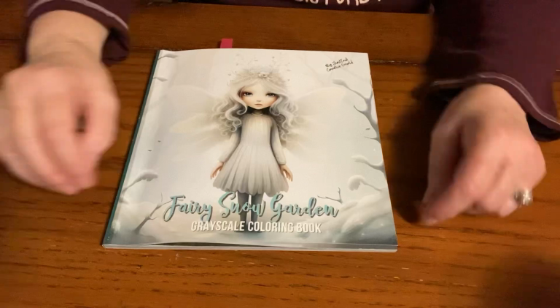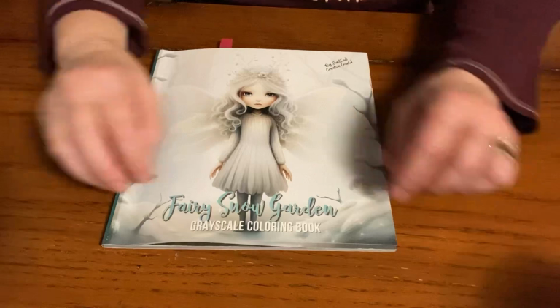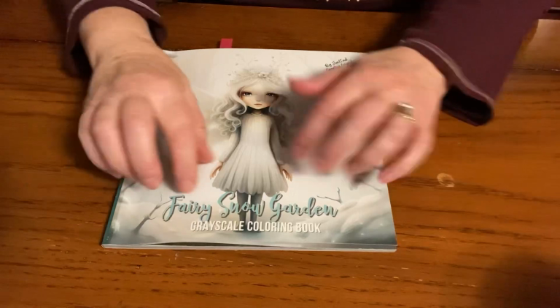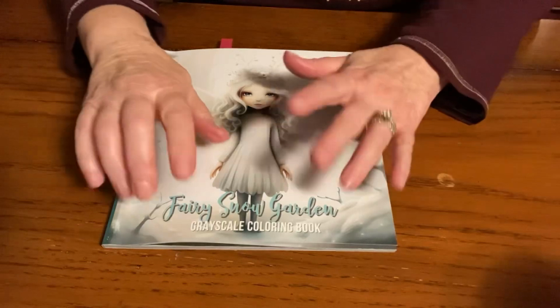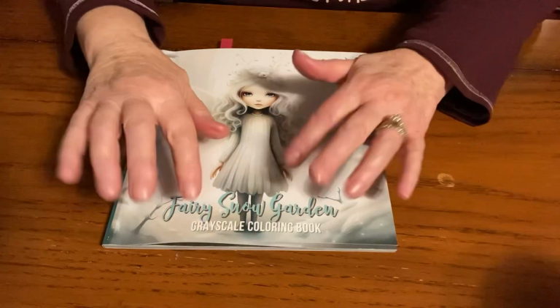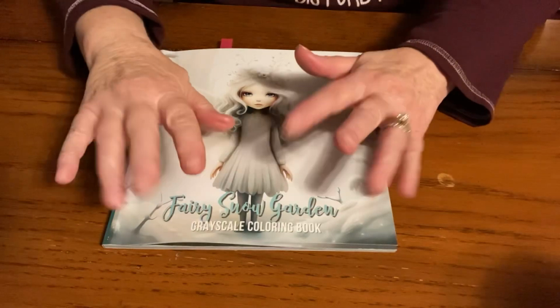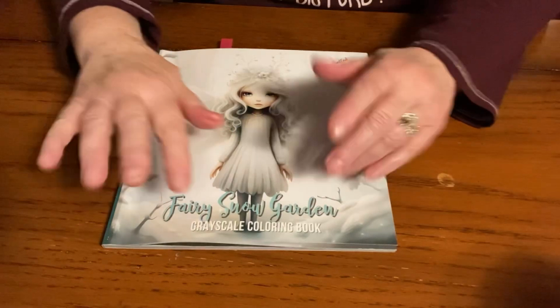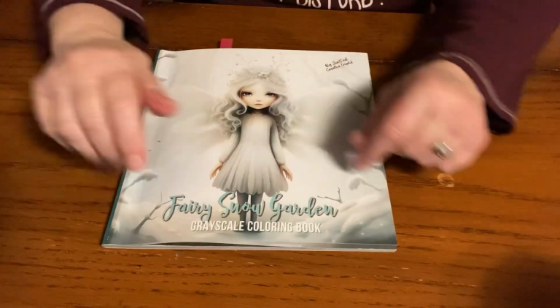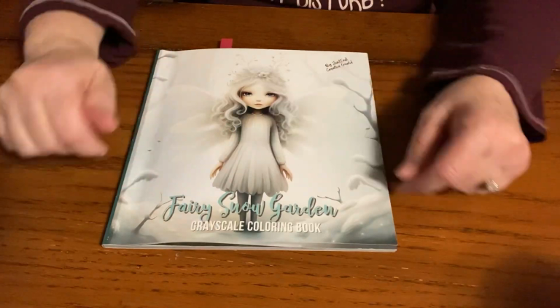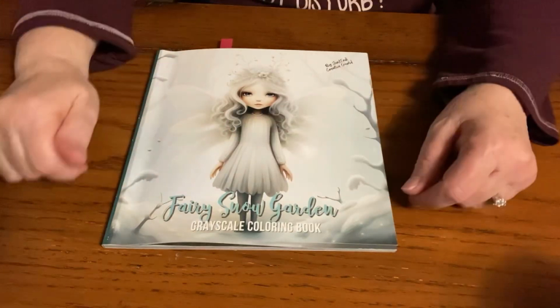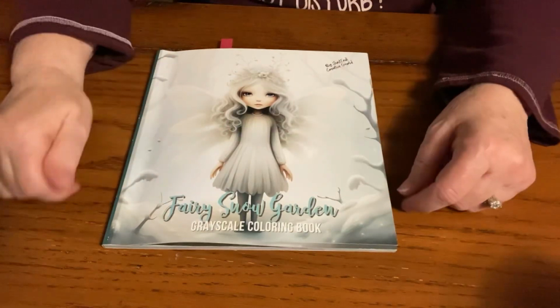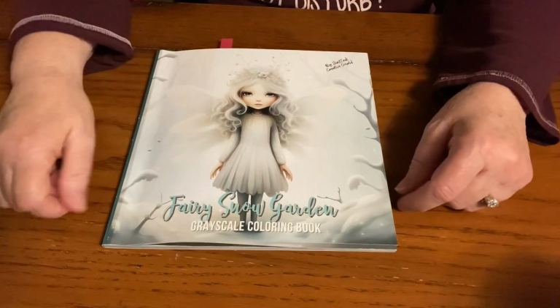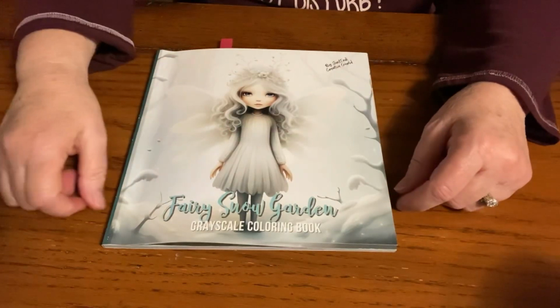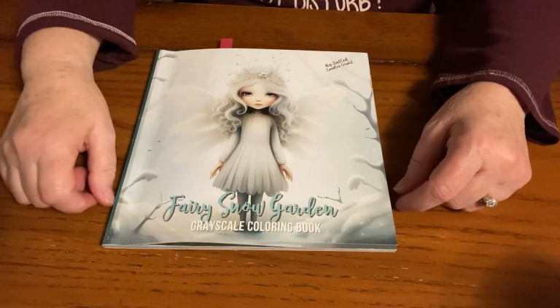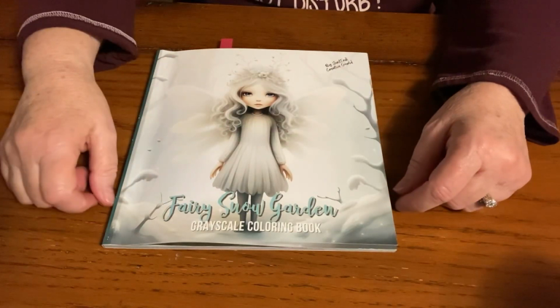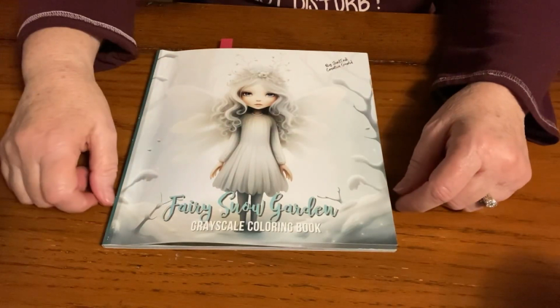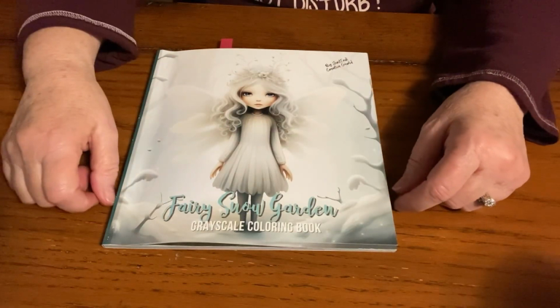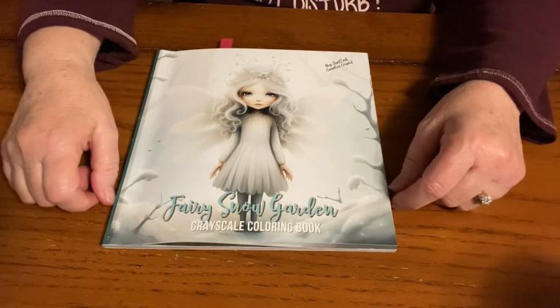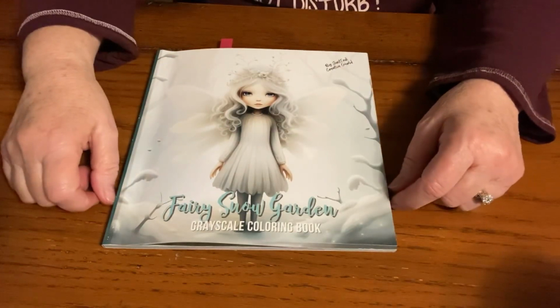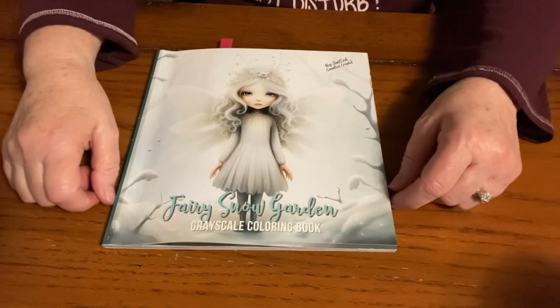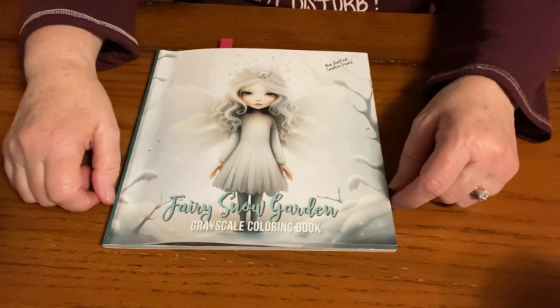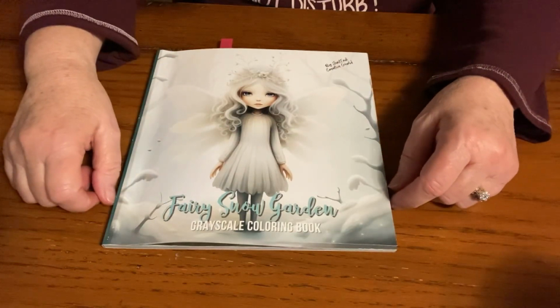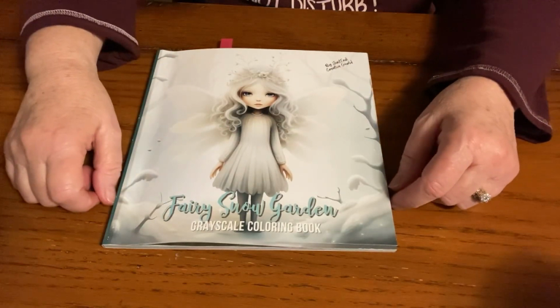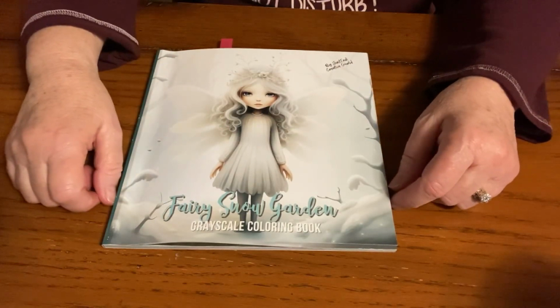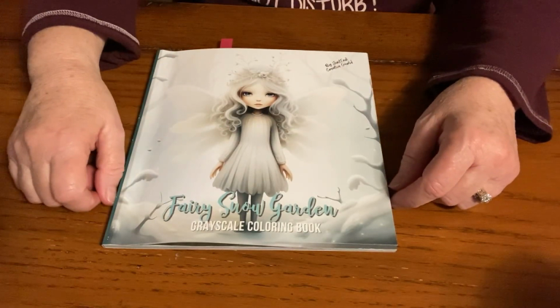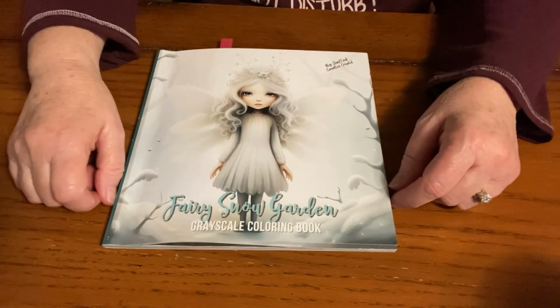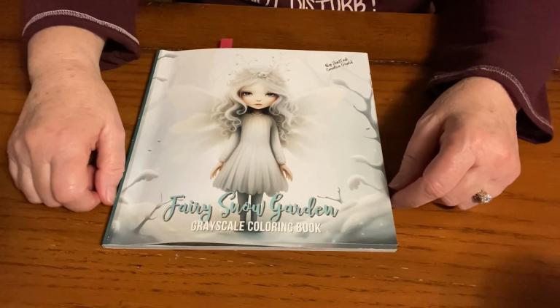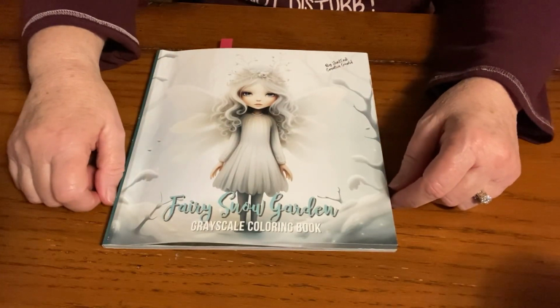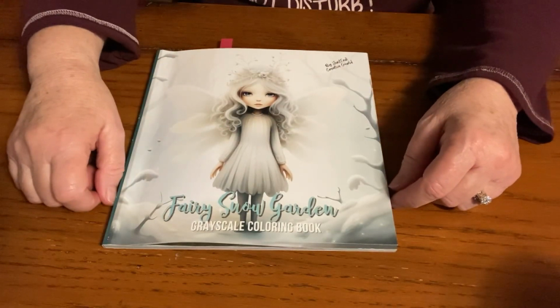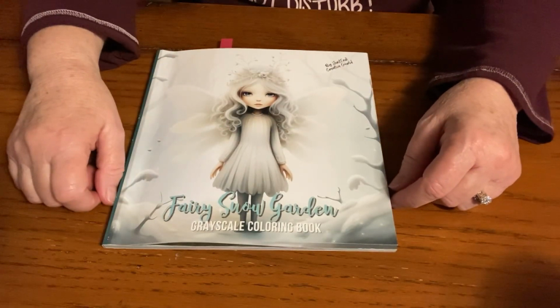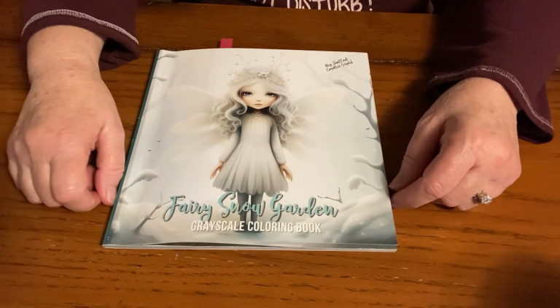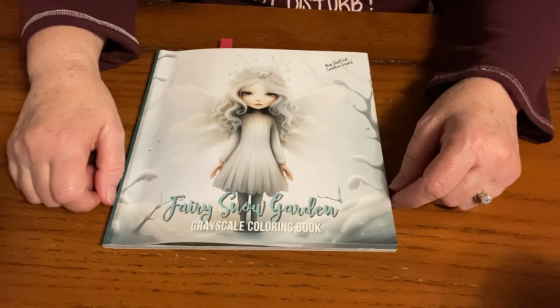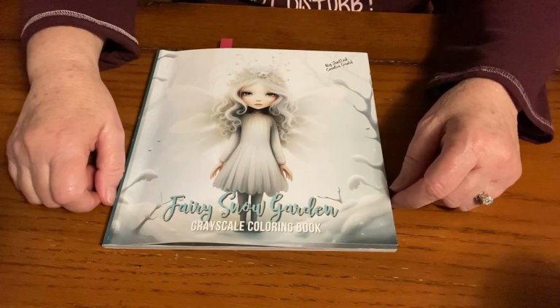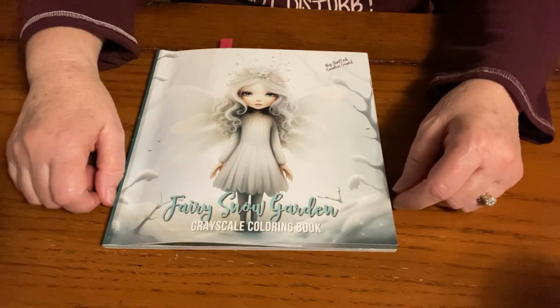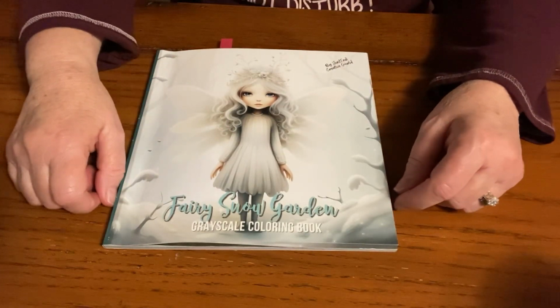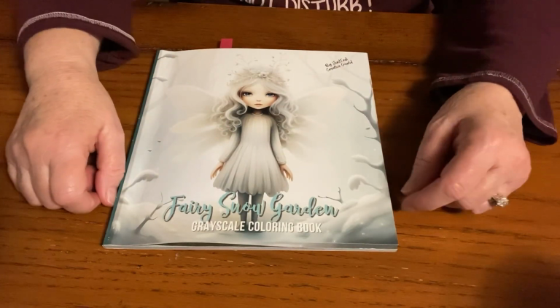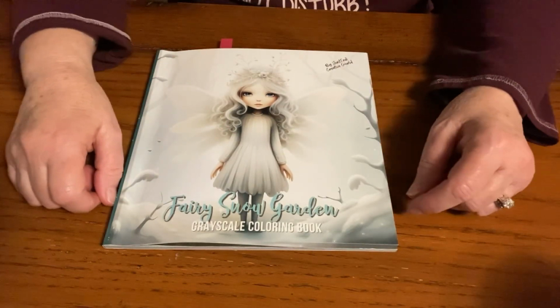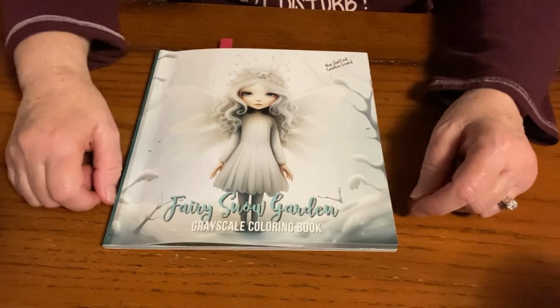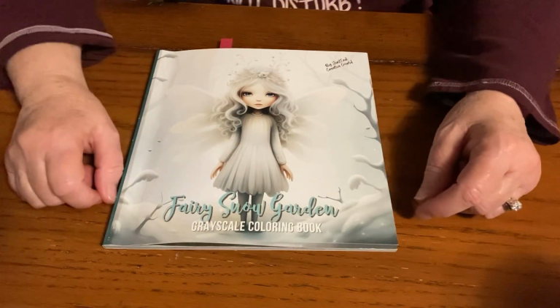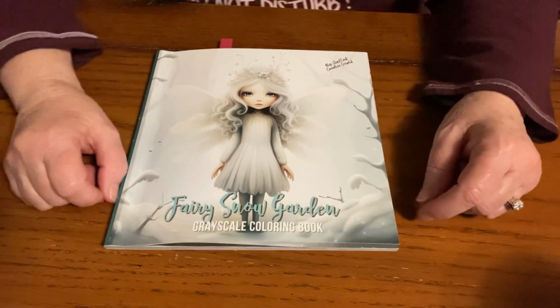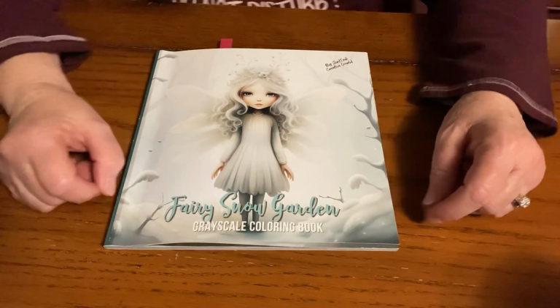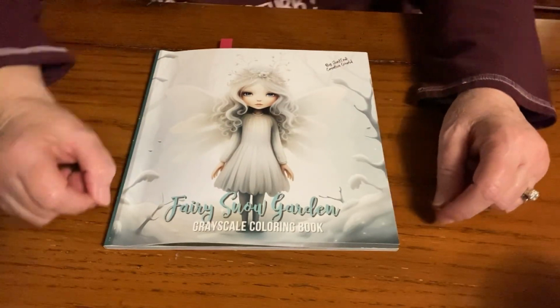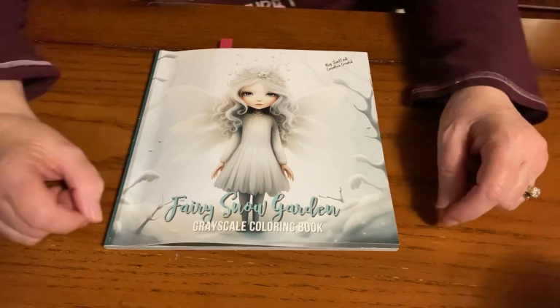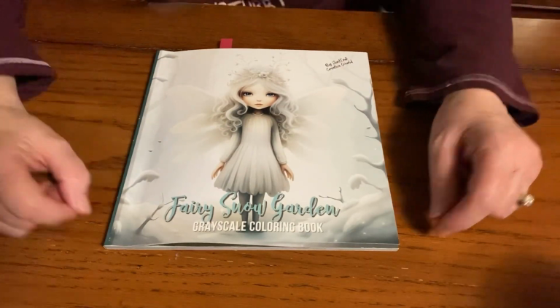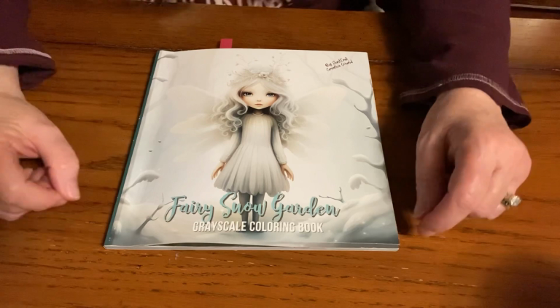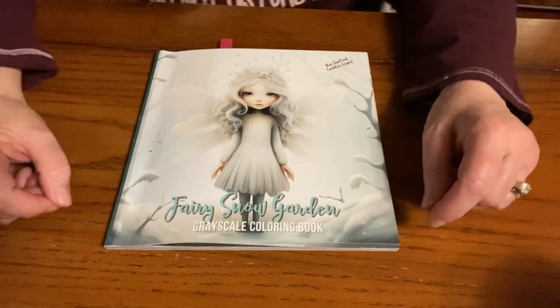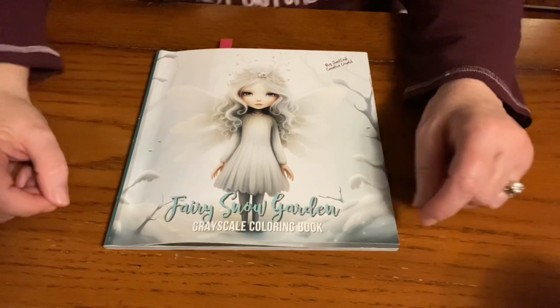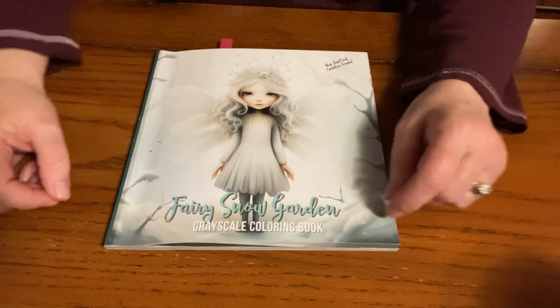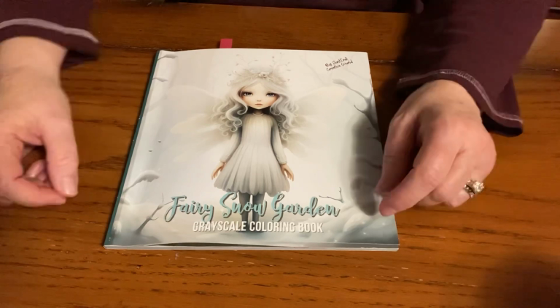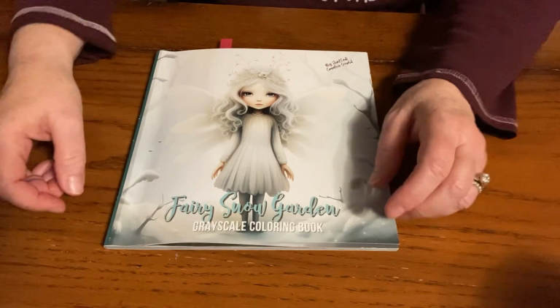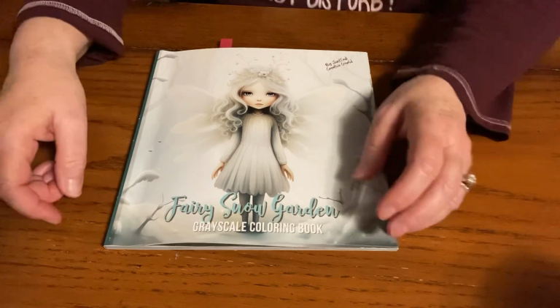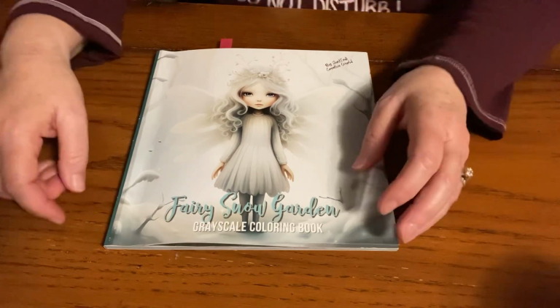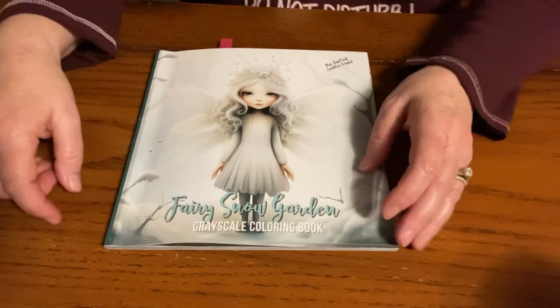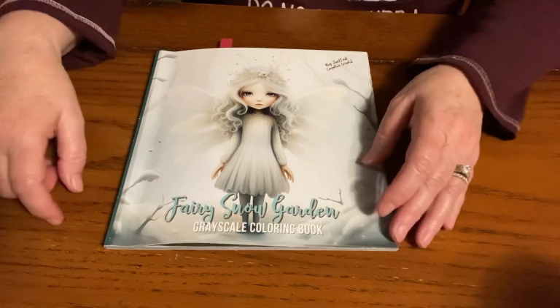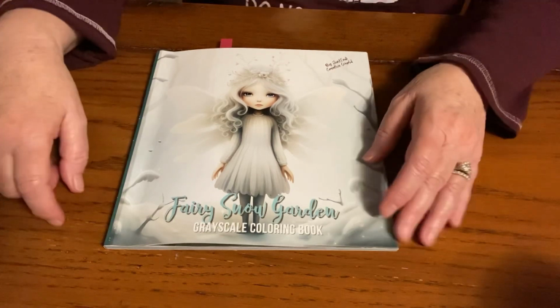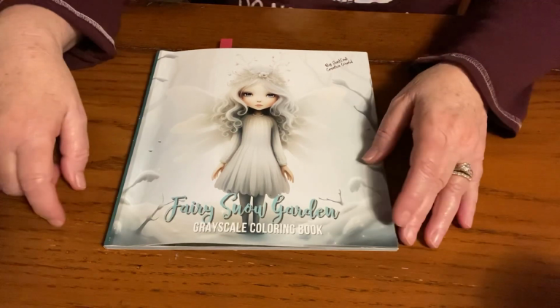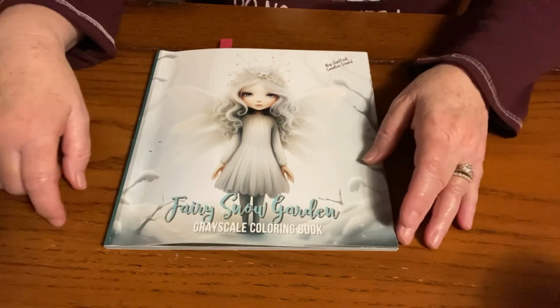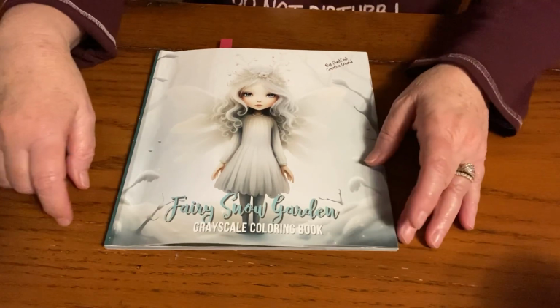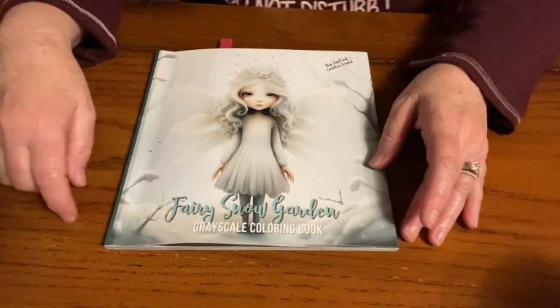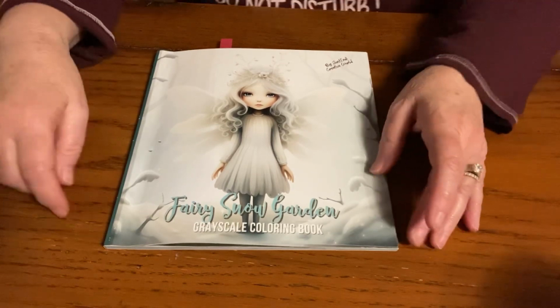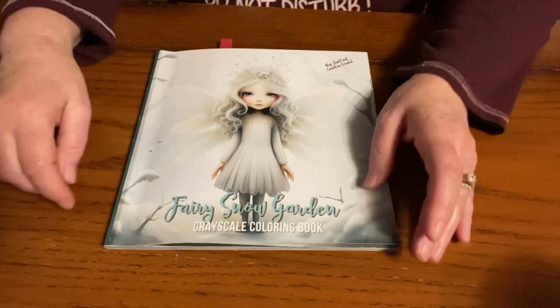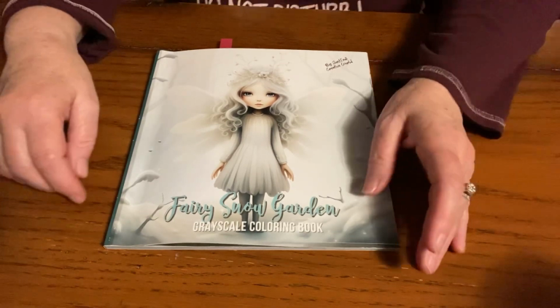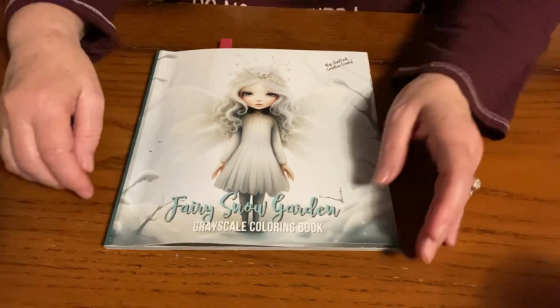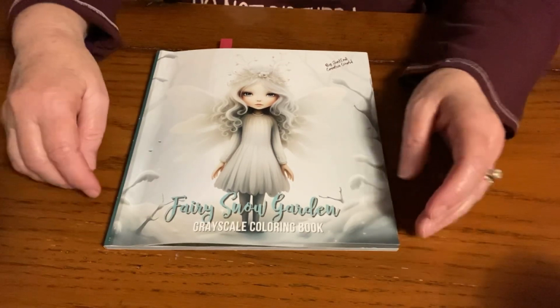Good morning, everybody, and welcome back to my channel, Life with Patti. Happy Monday, everybody. Here we are, right back to another week.